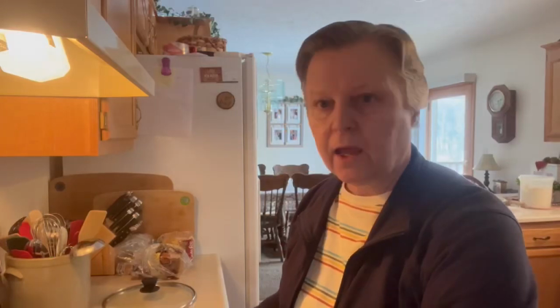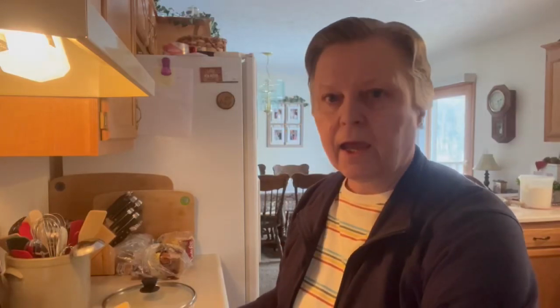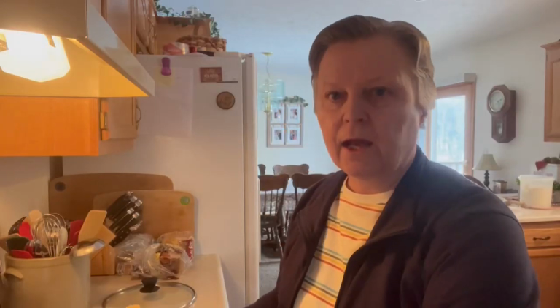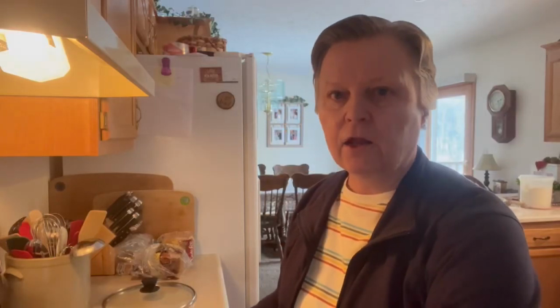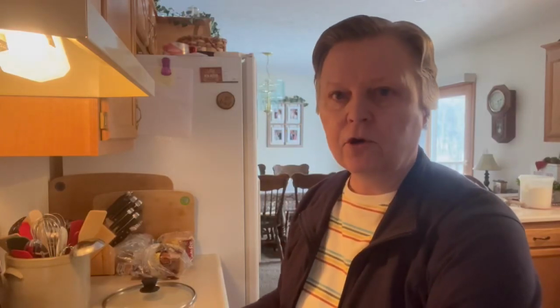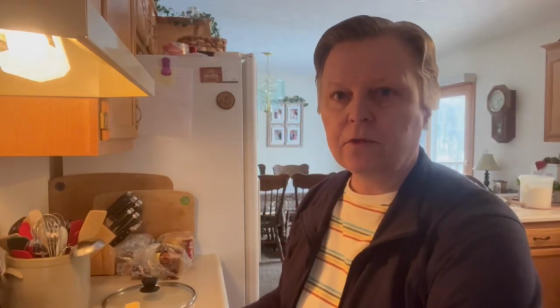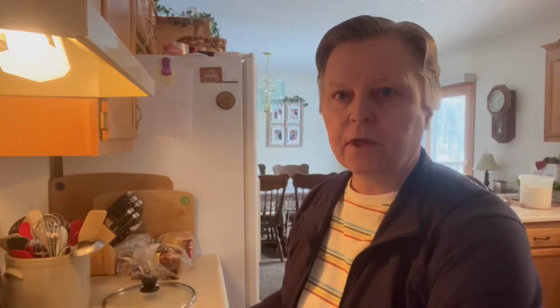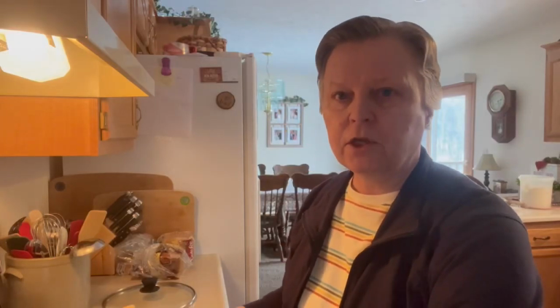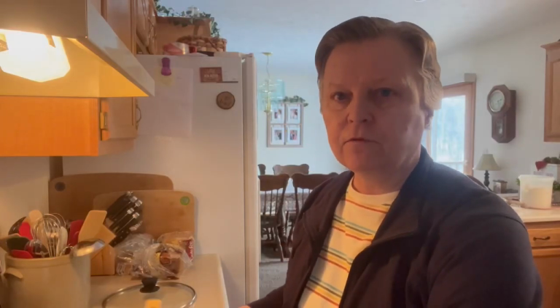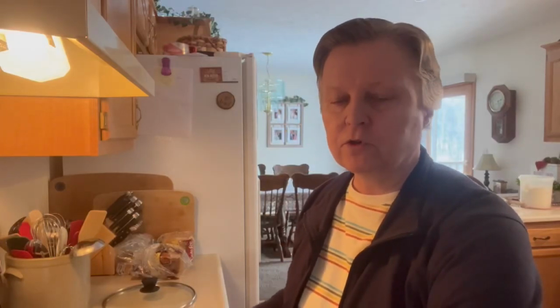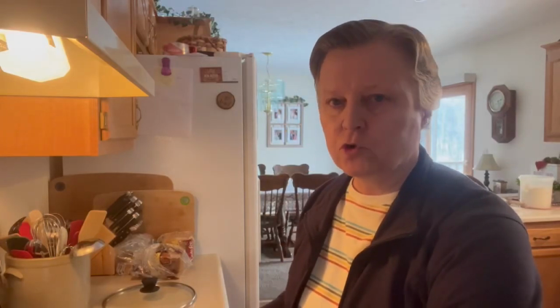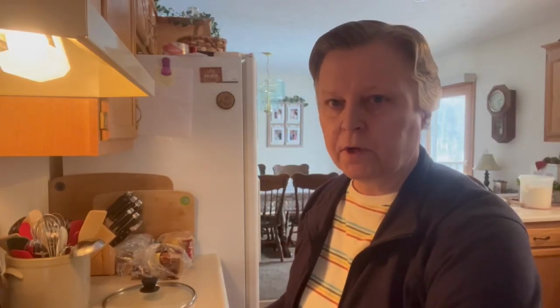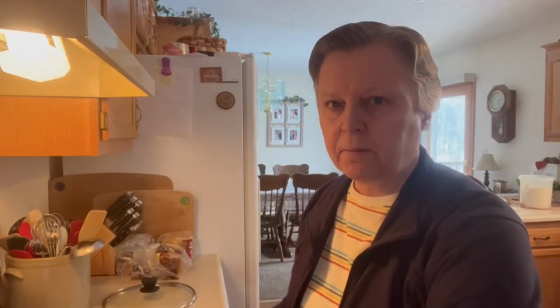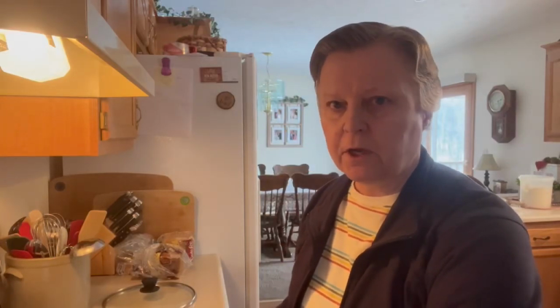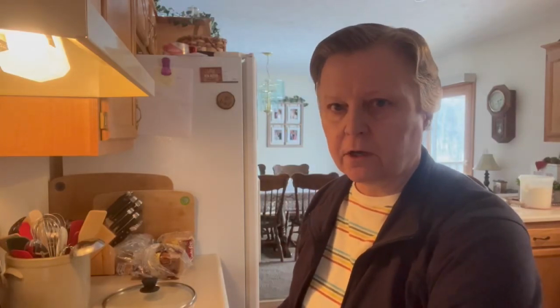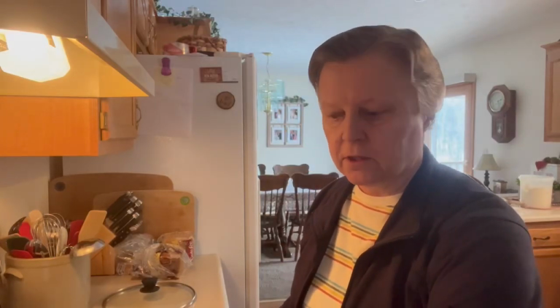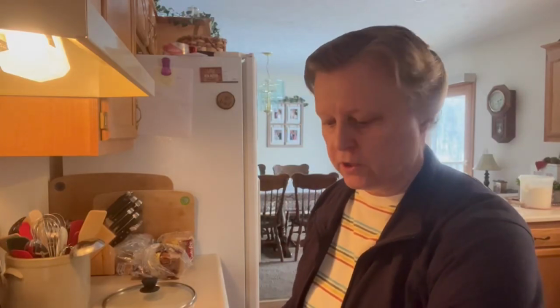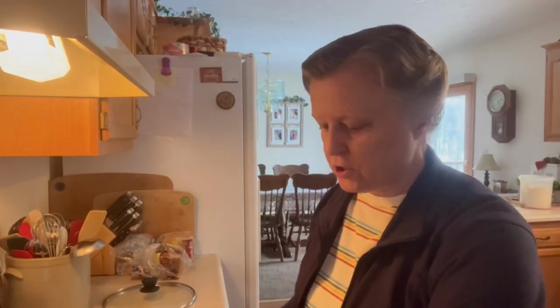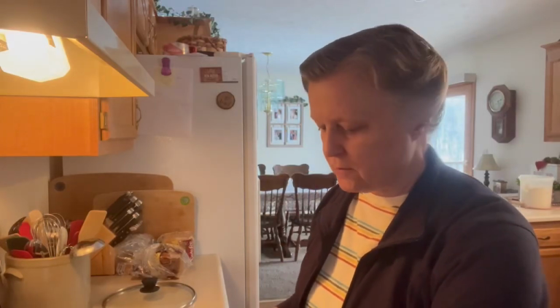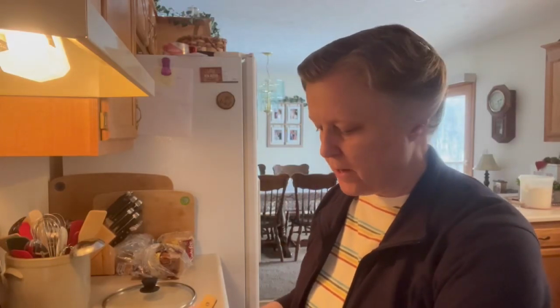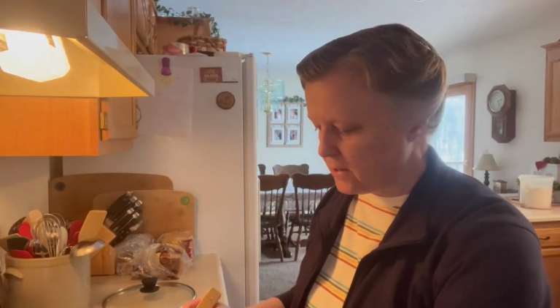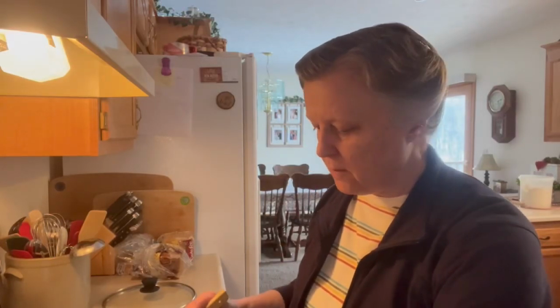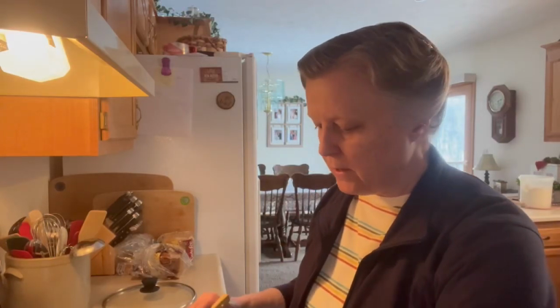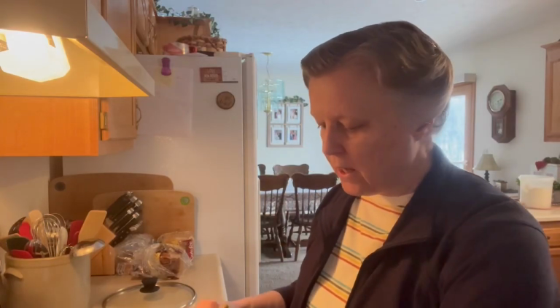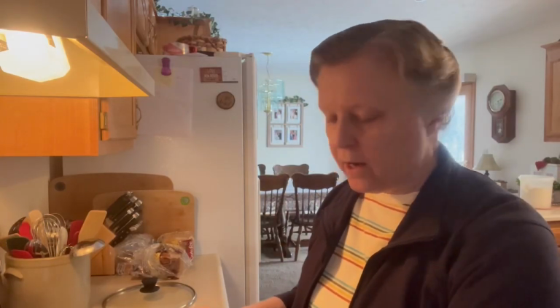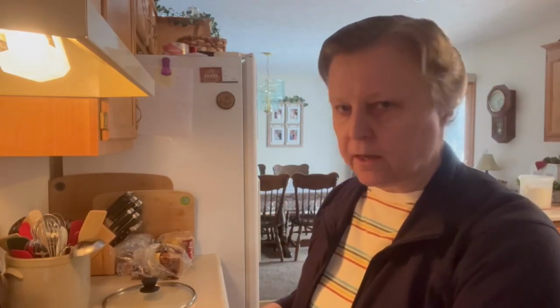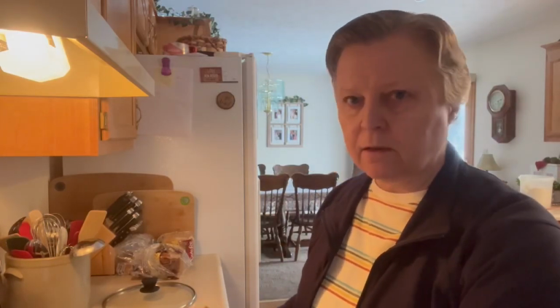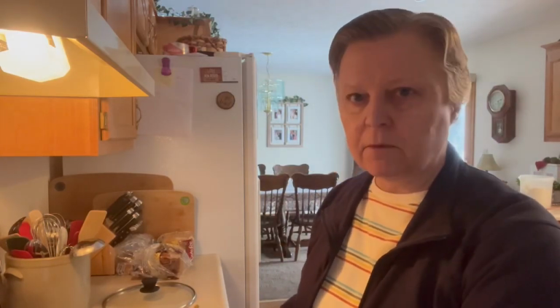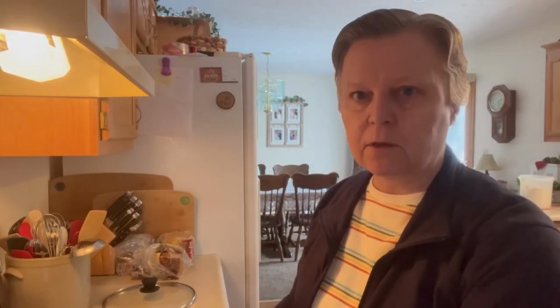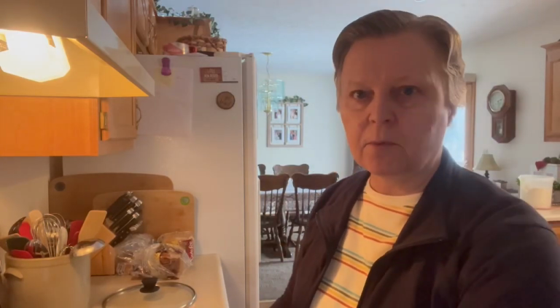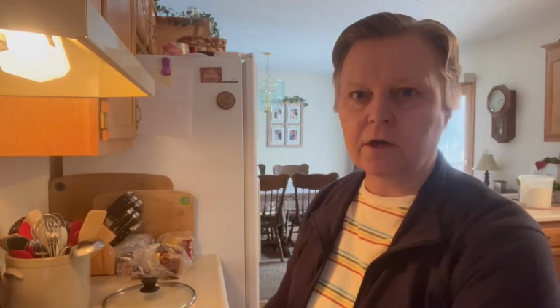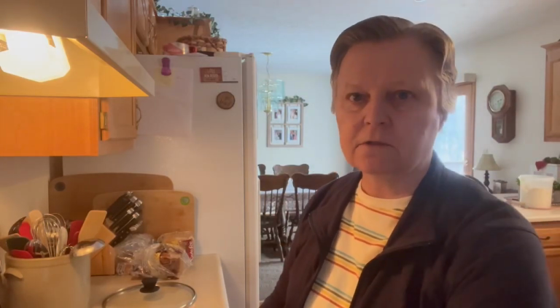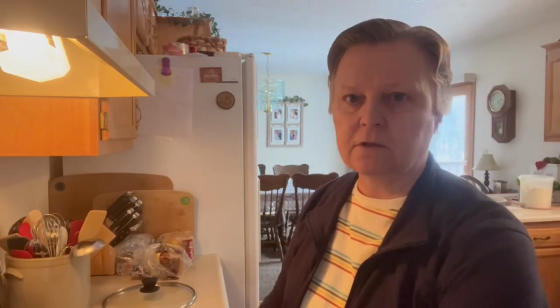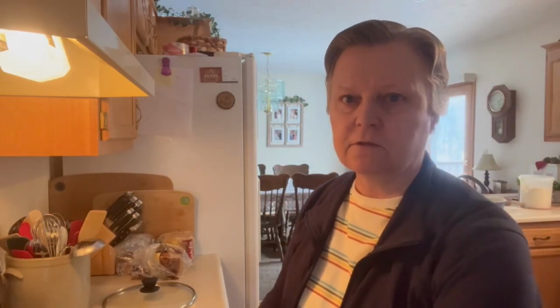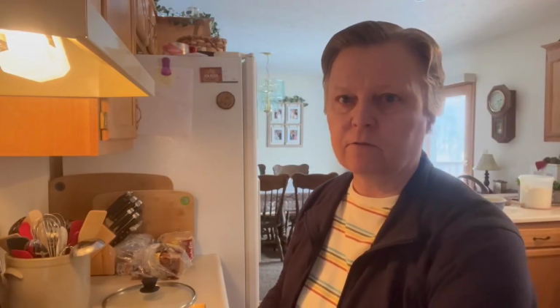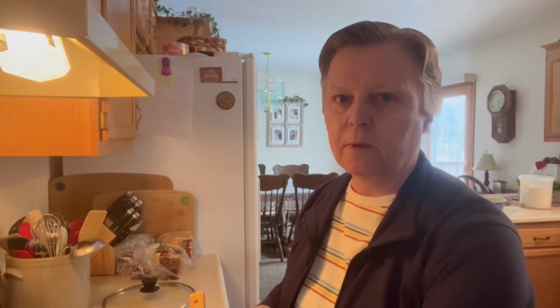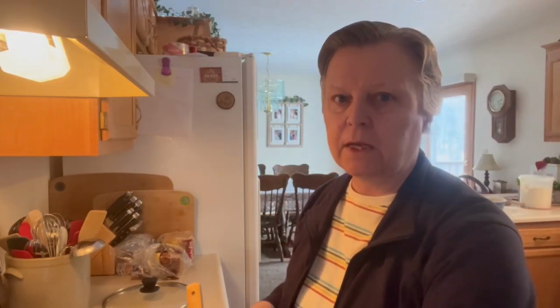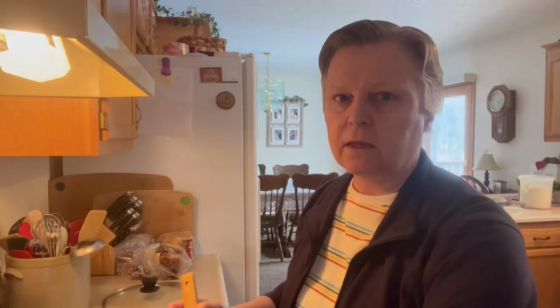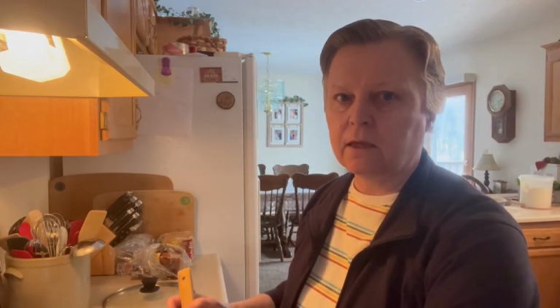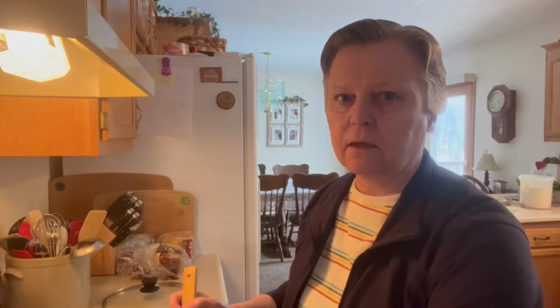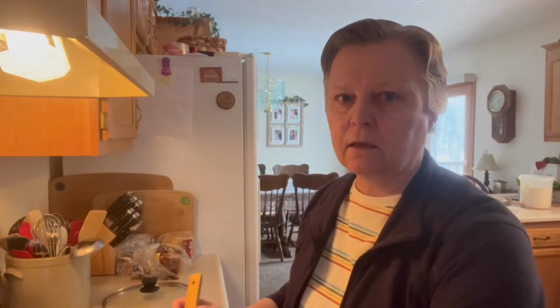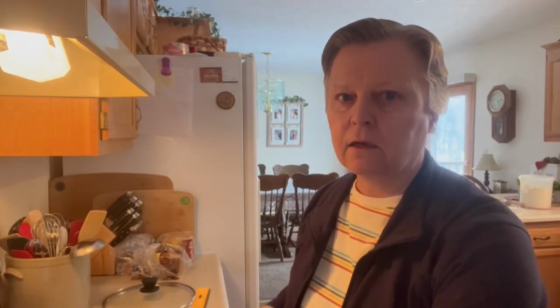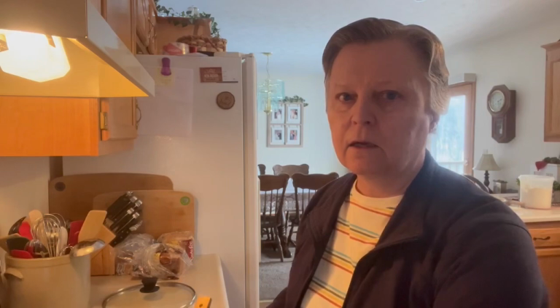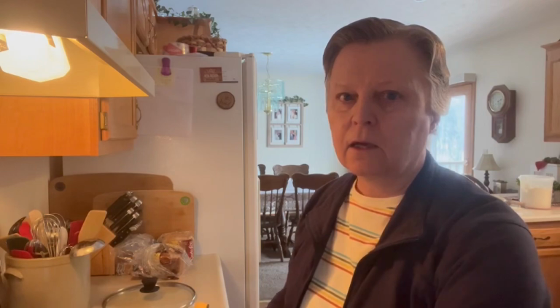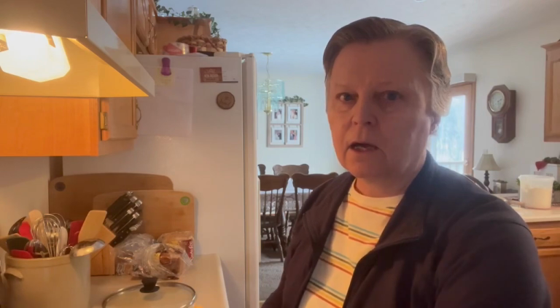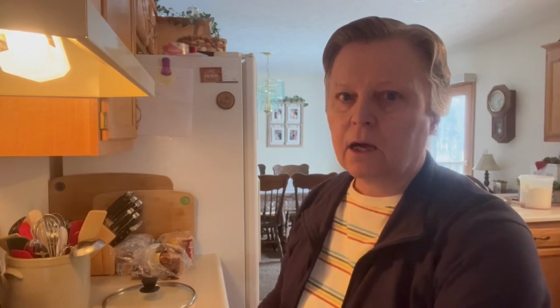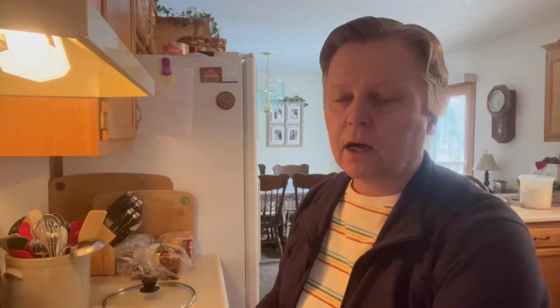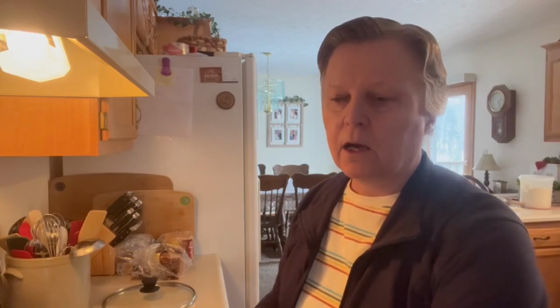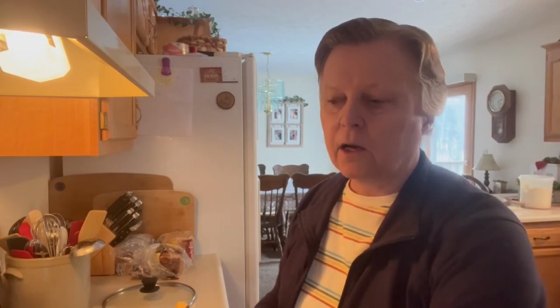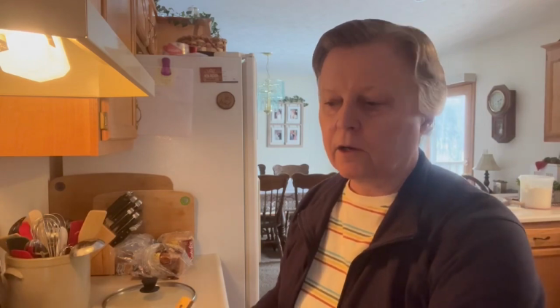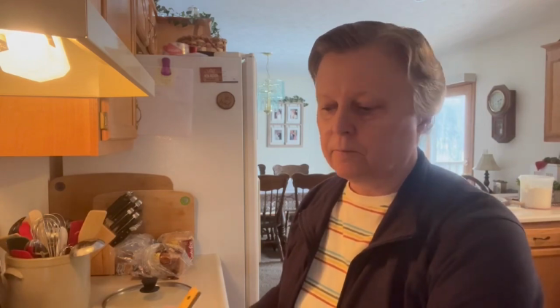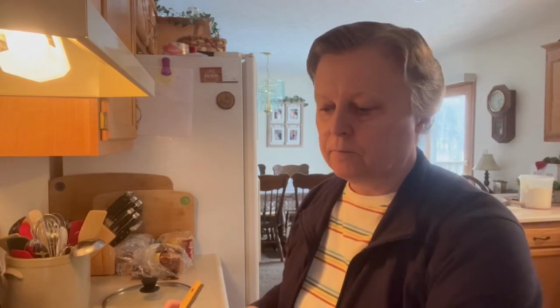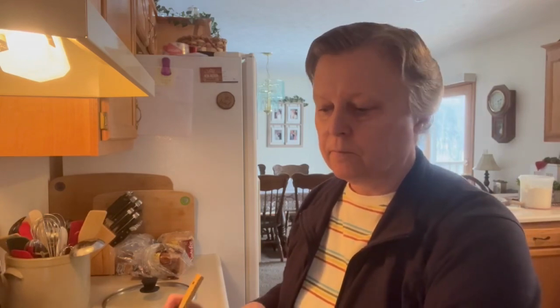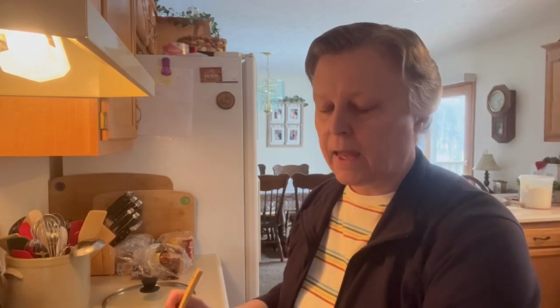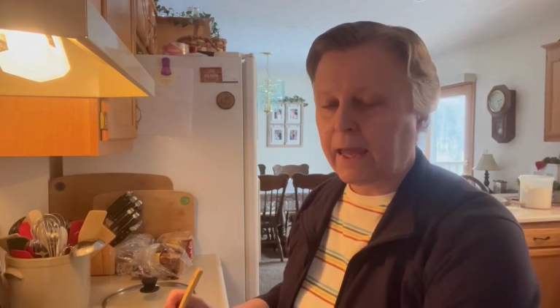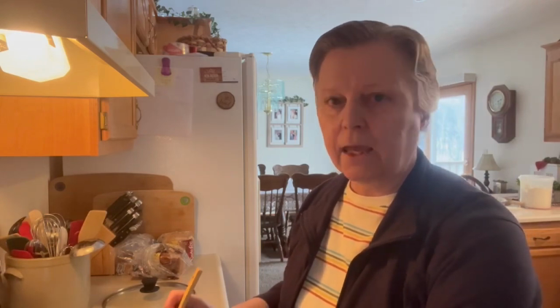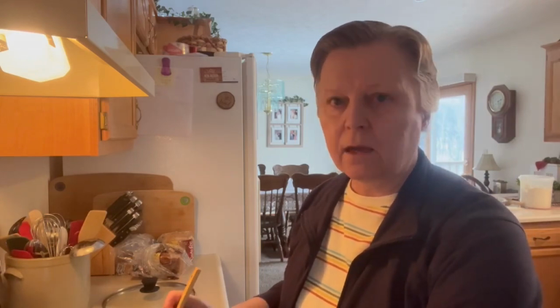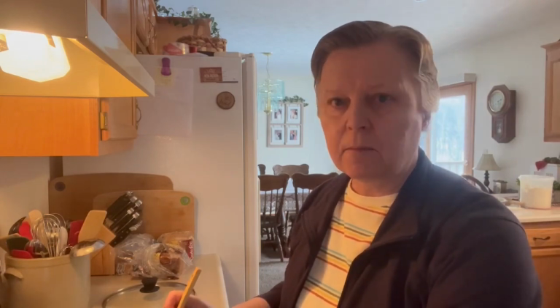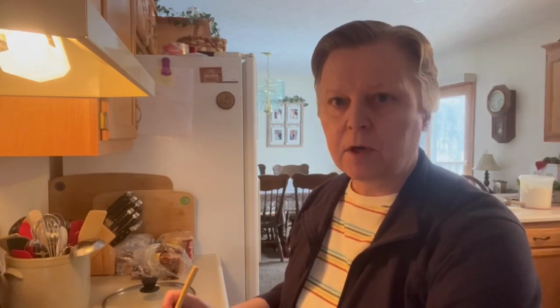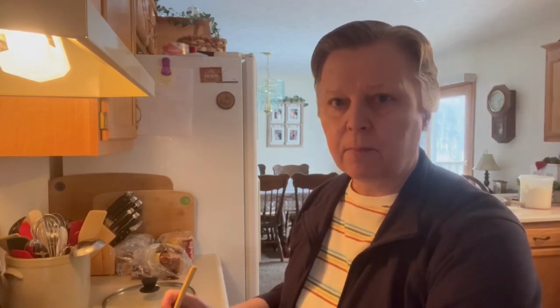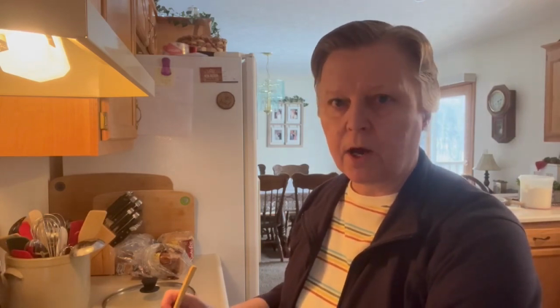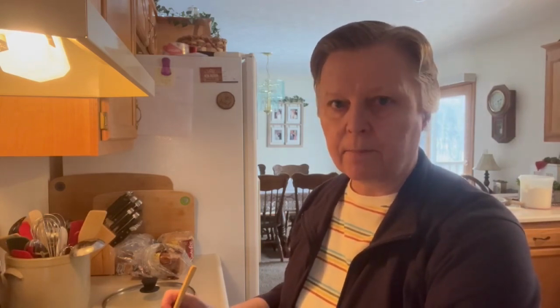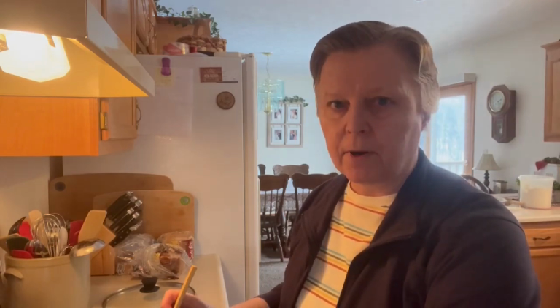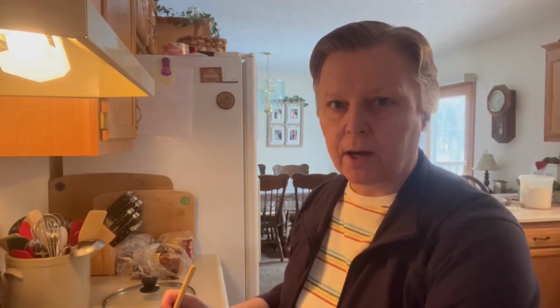Hello and thank you for joining me on Delicious by Debbie. I am in the process of making a ham pot pie.